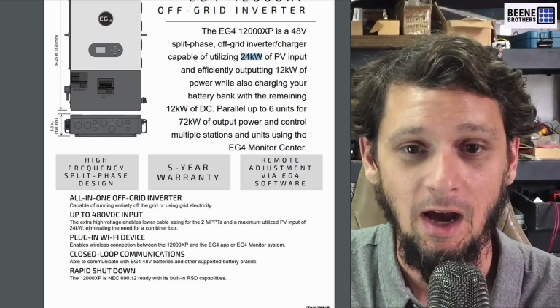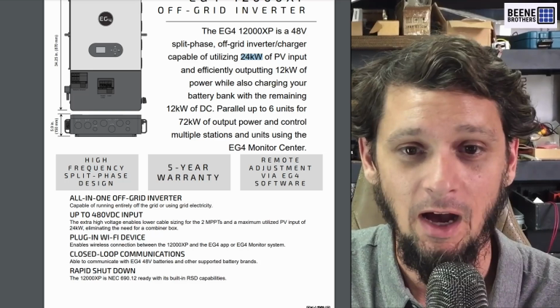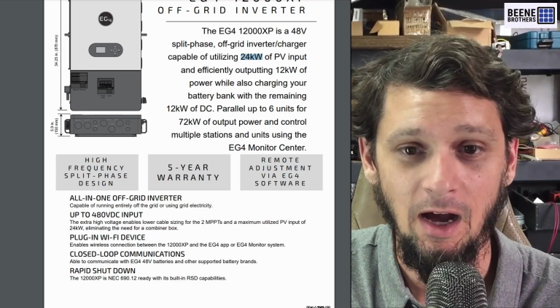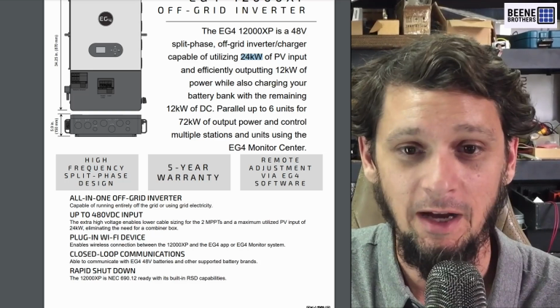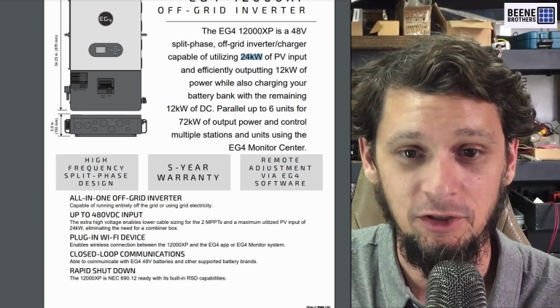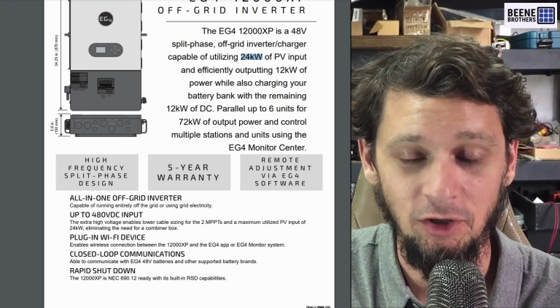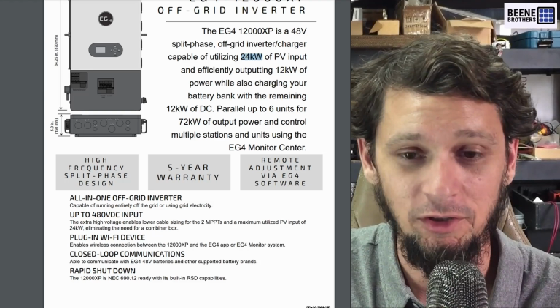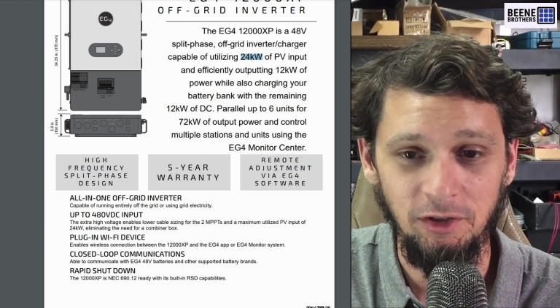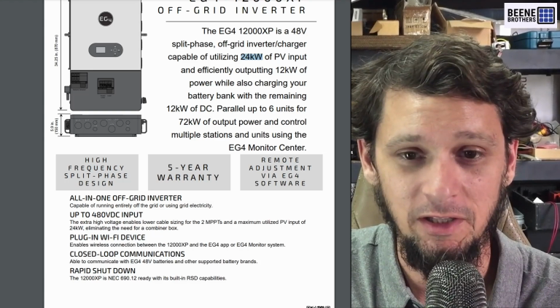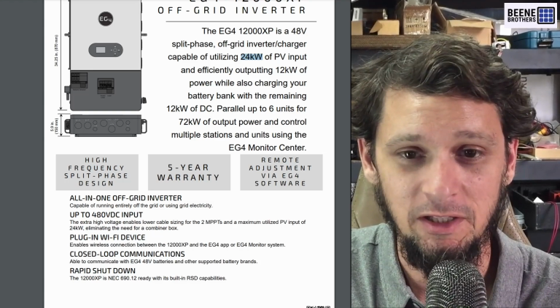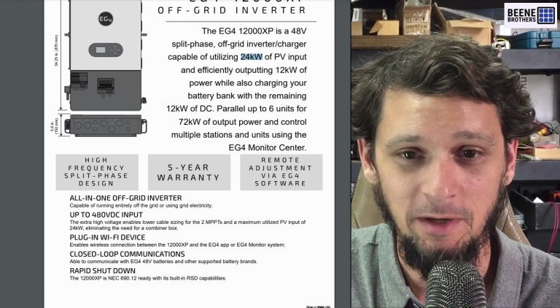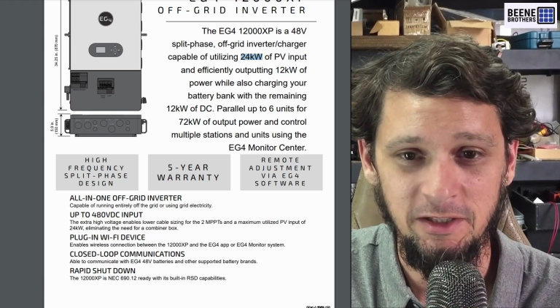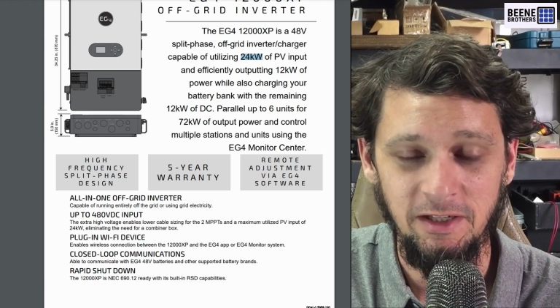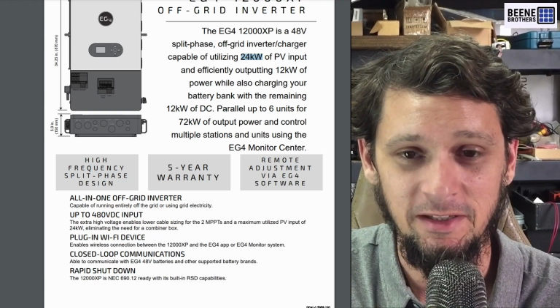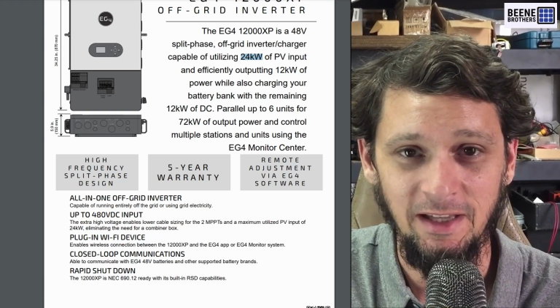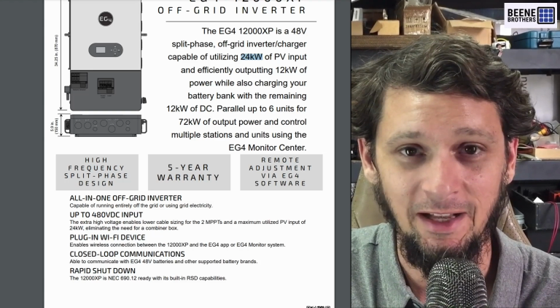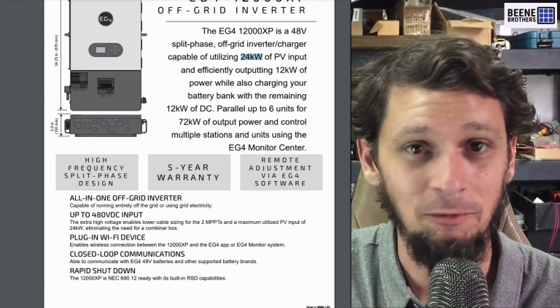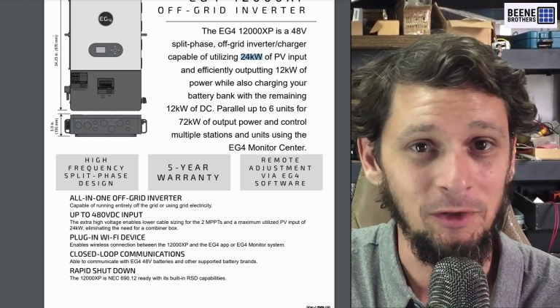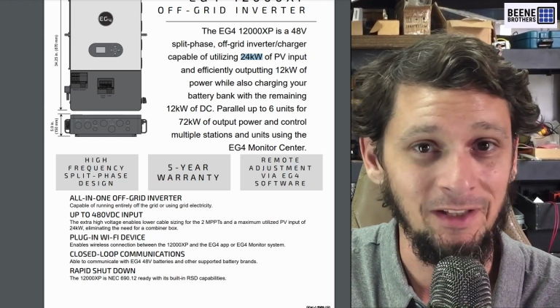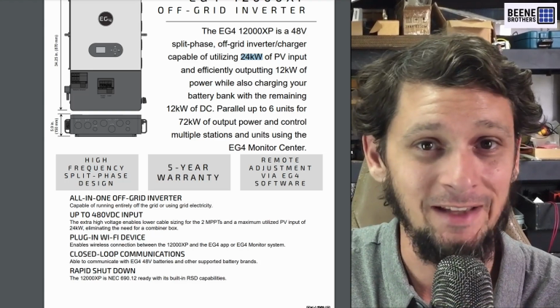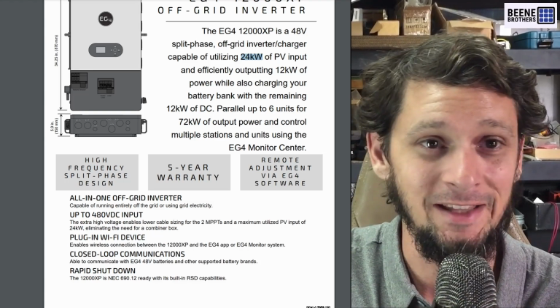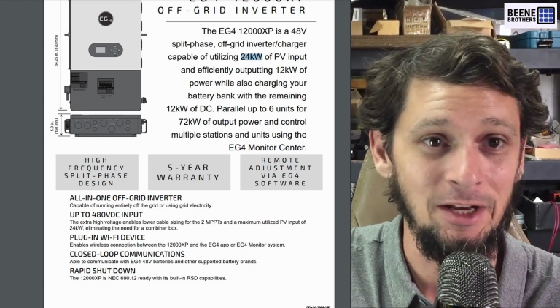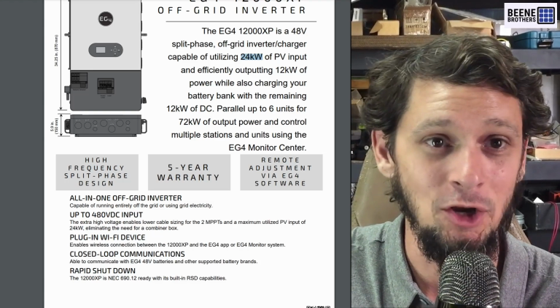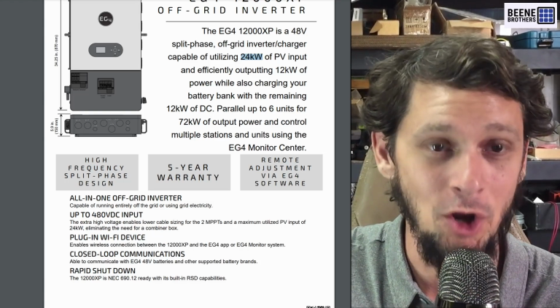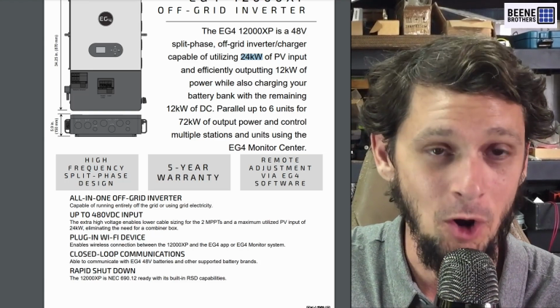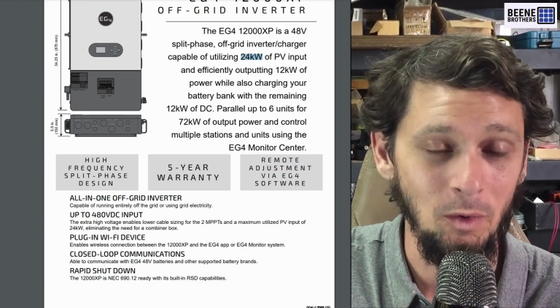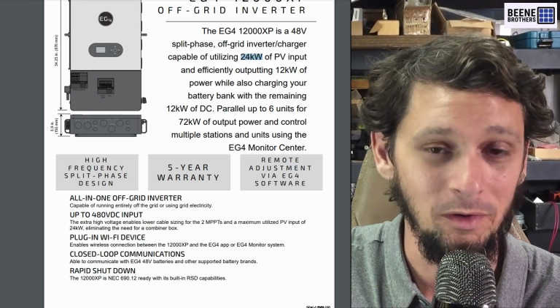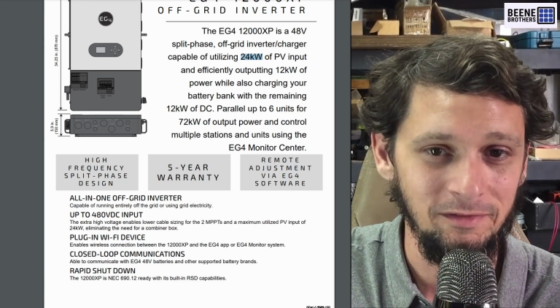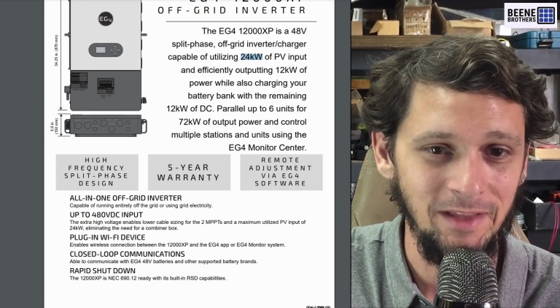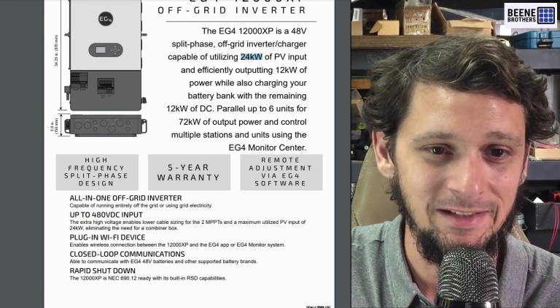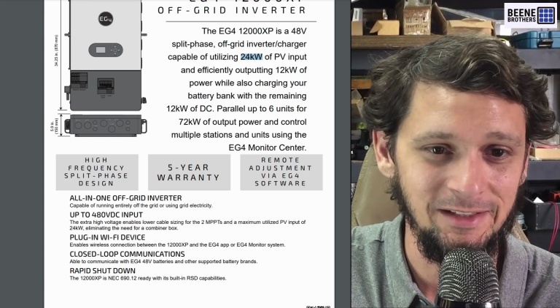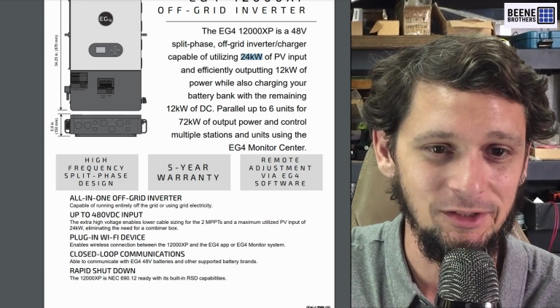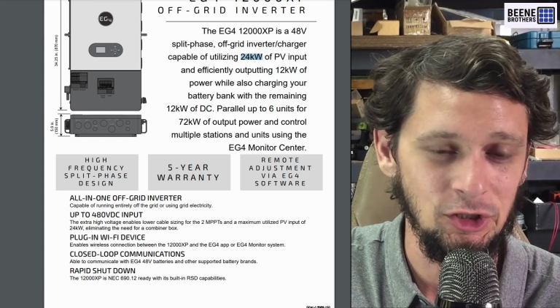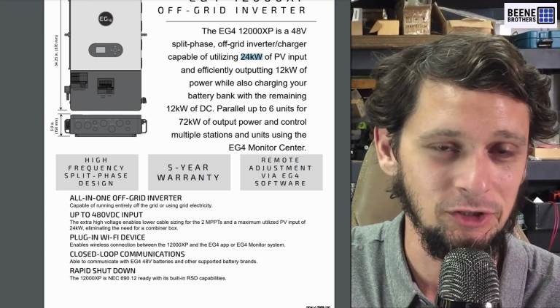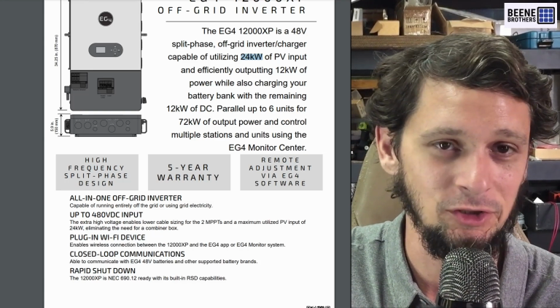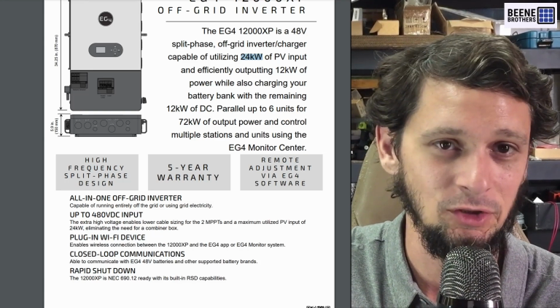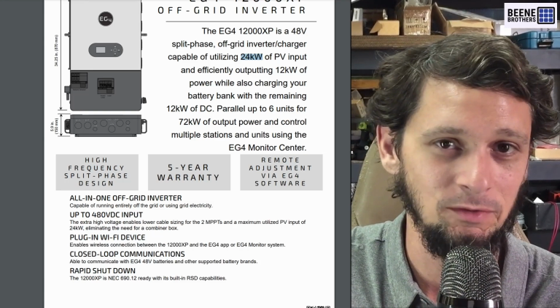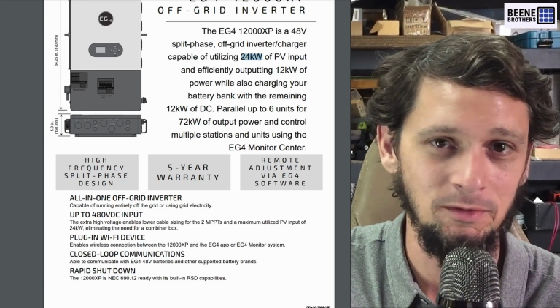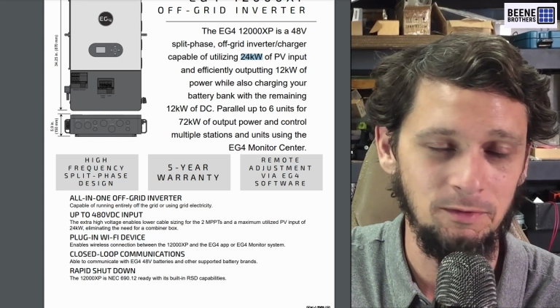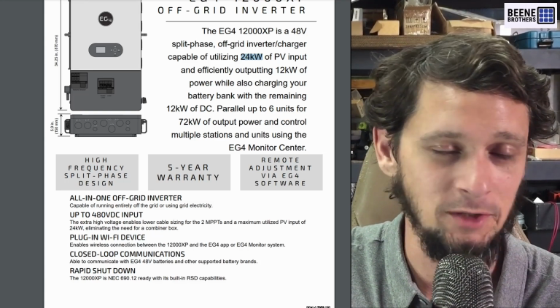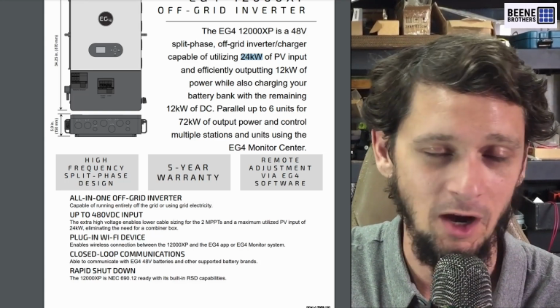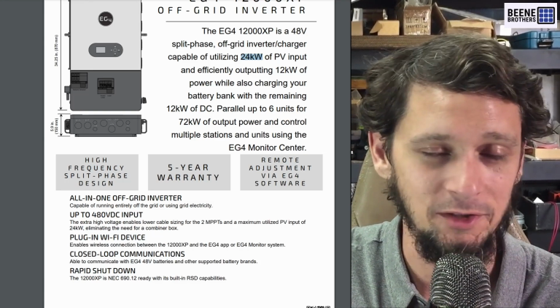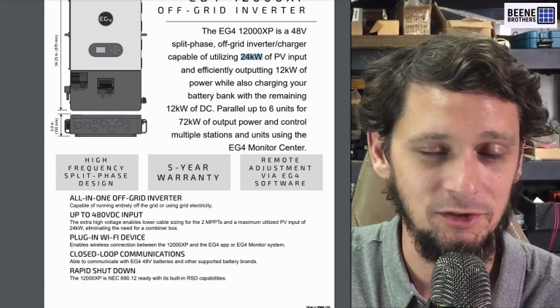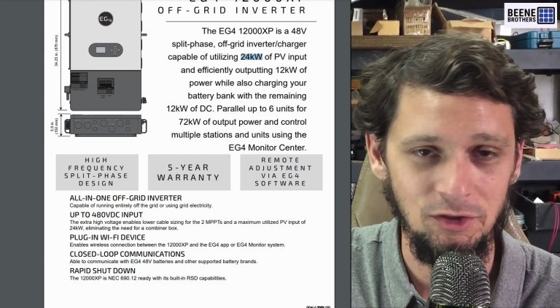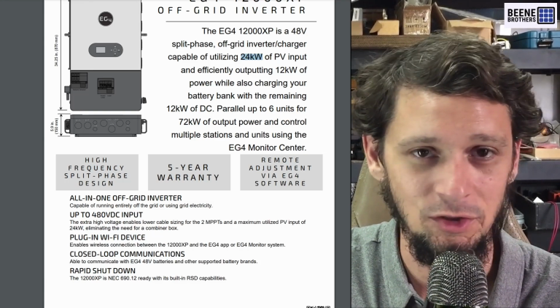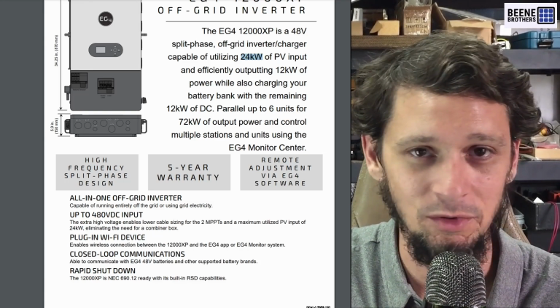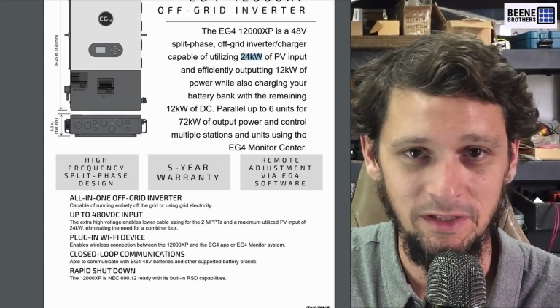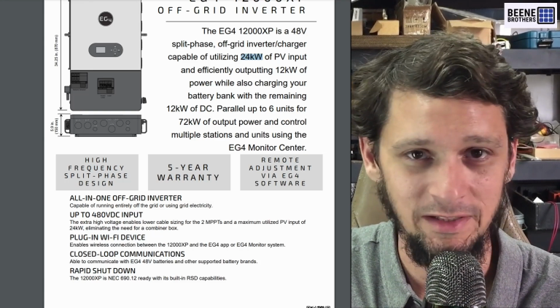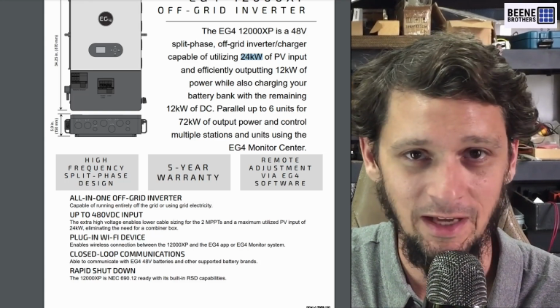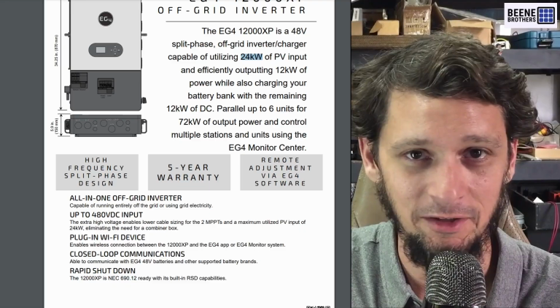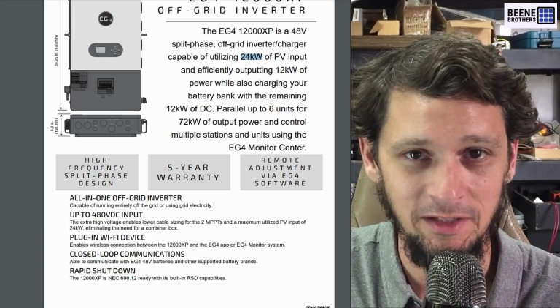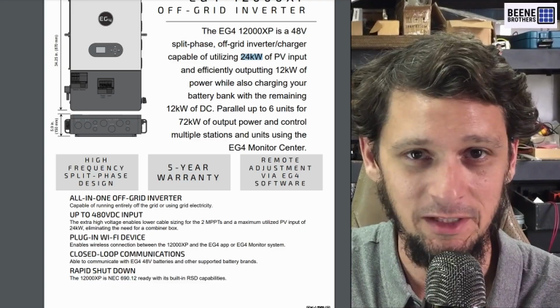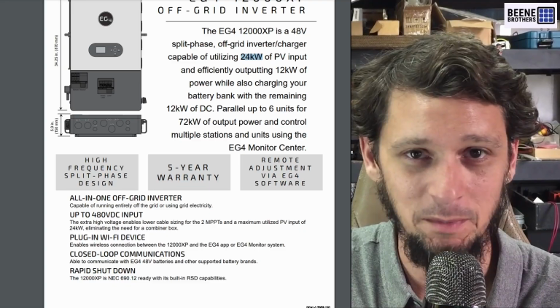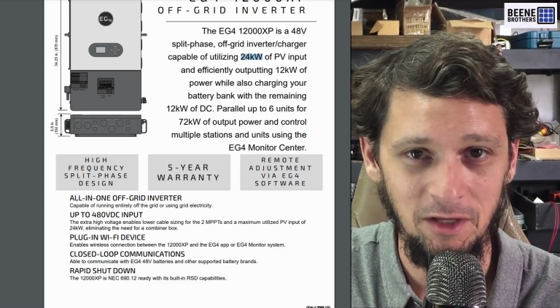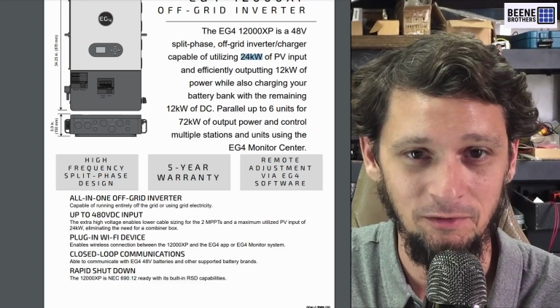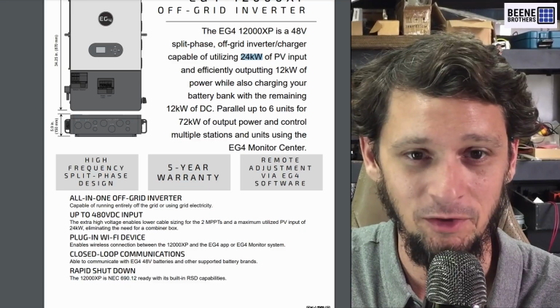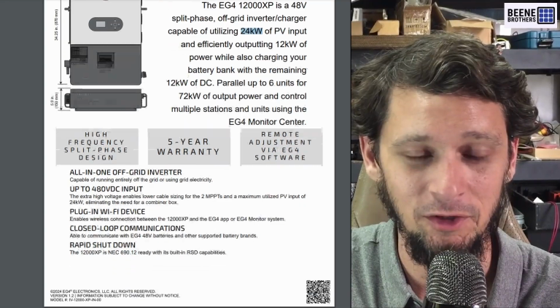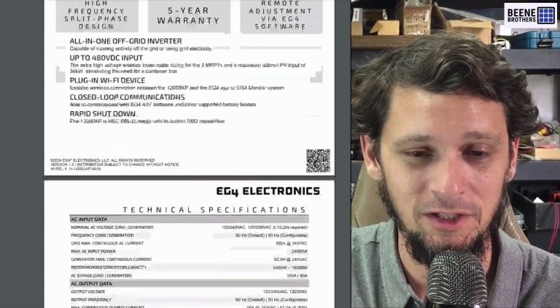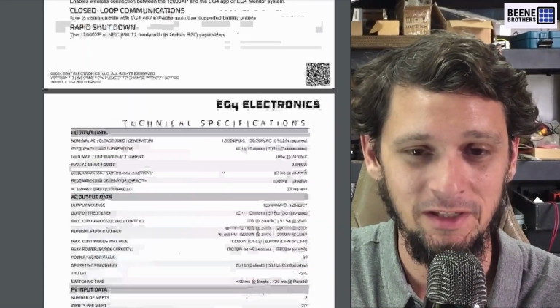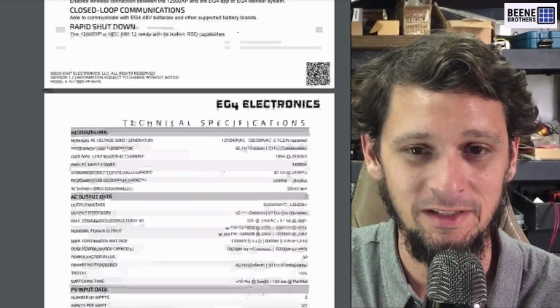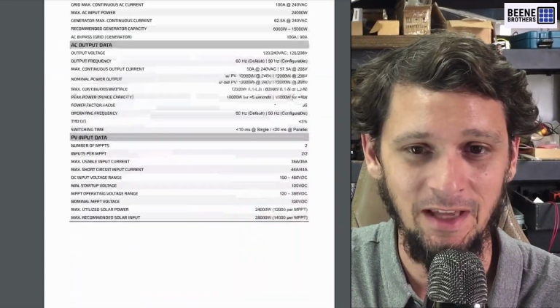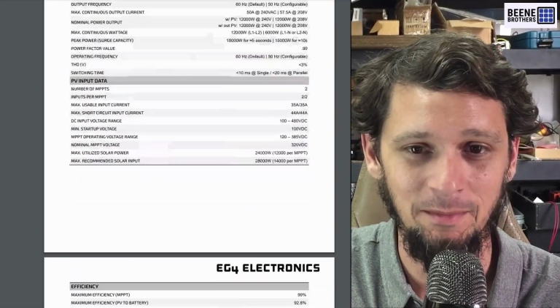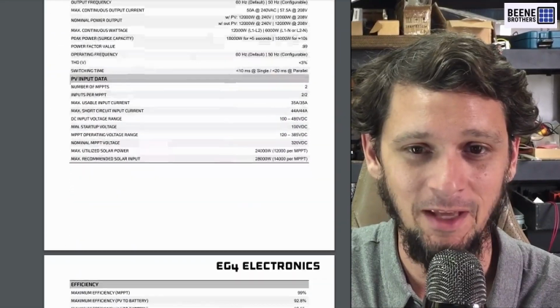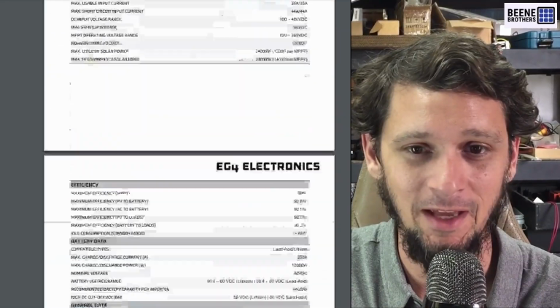I started looking at the spec sheet of this thing and I realized that no, they didn't just toss two 6,000 XP inverters into the same case.